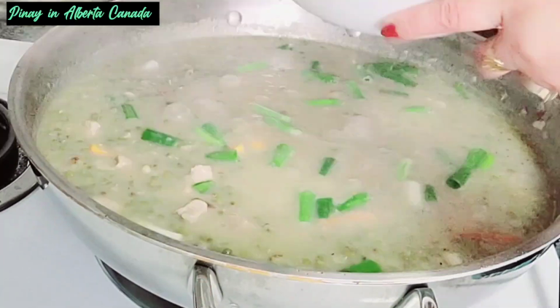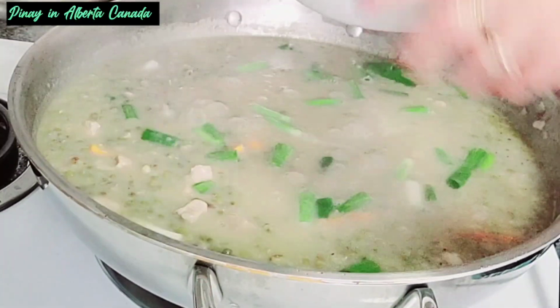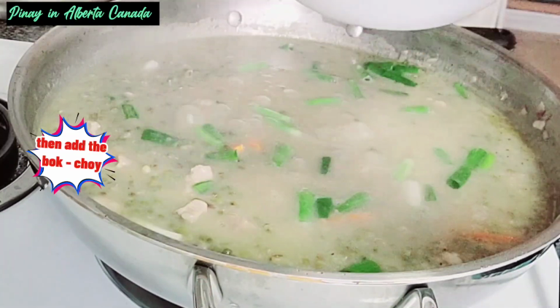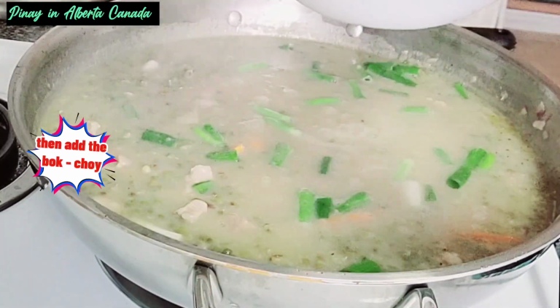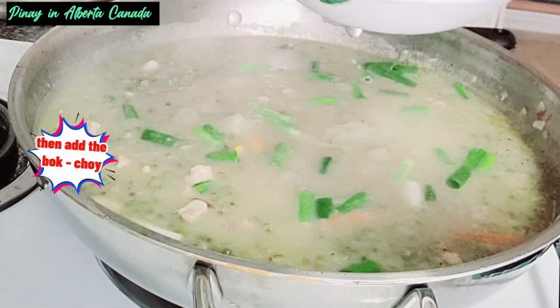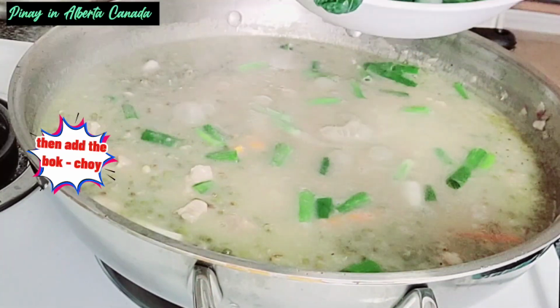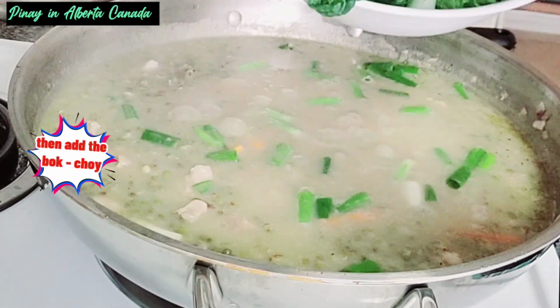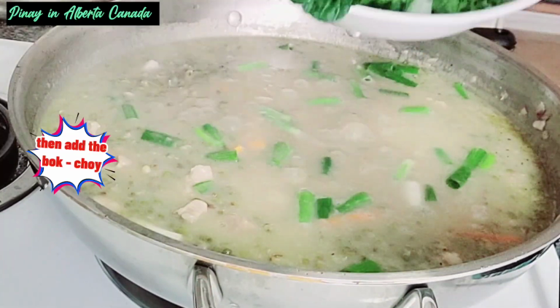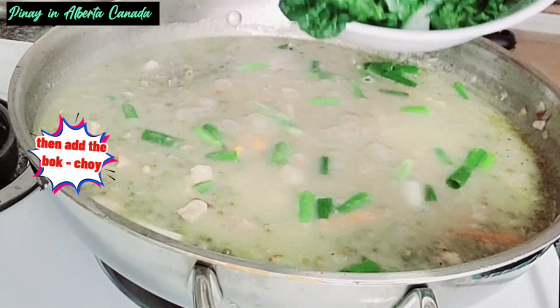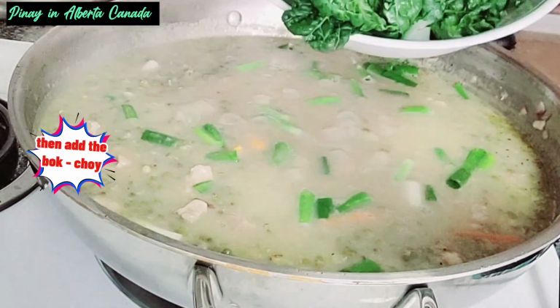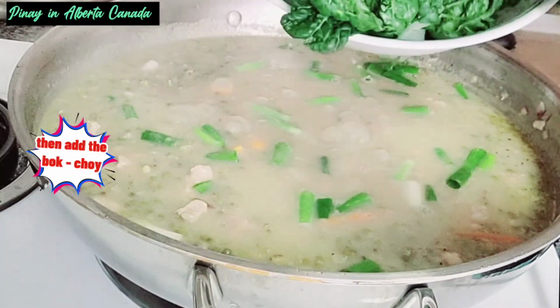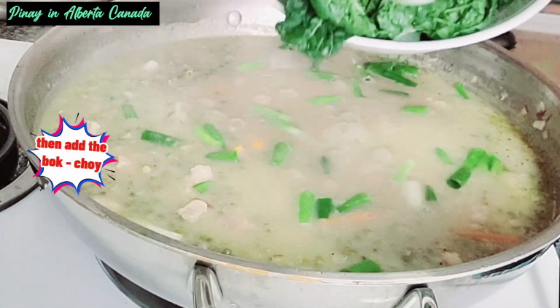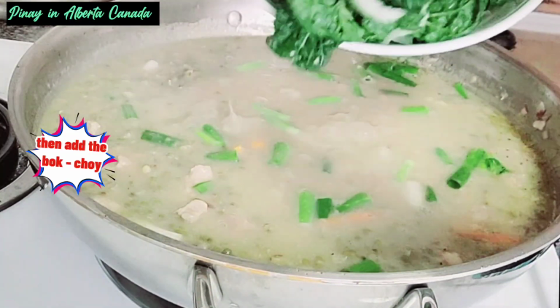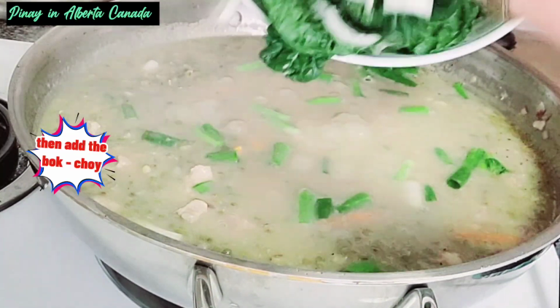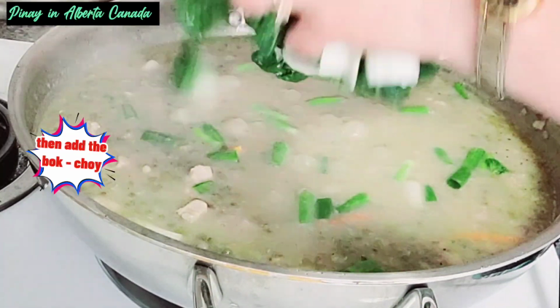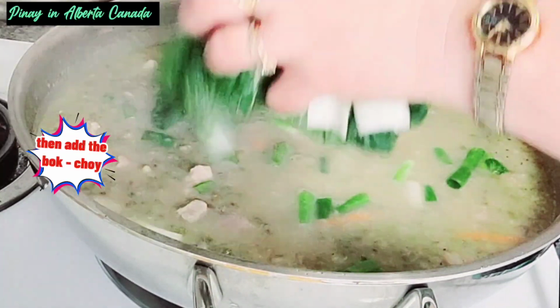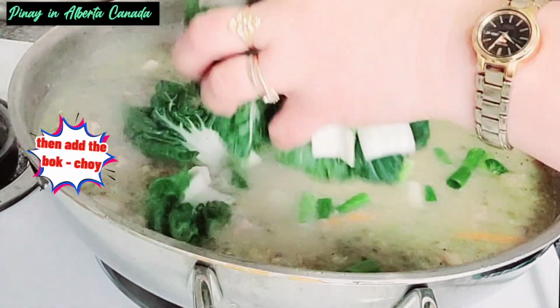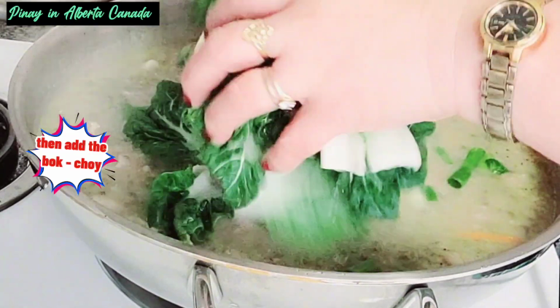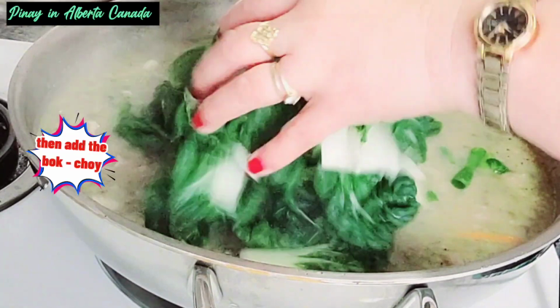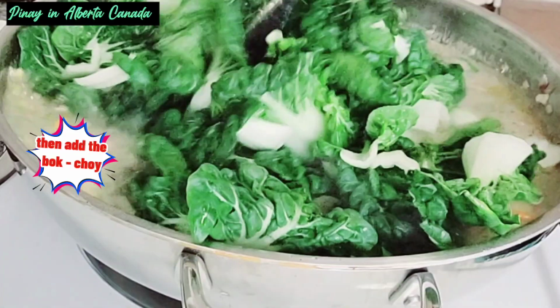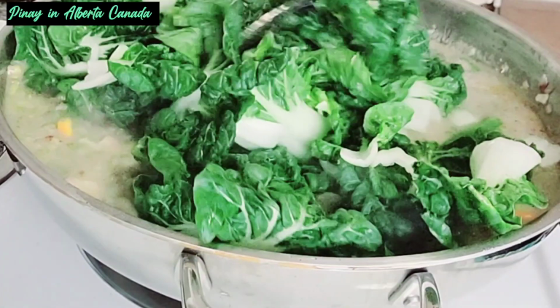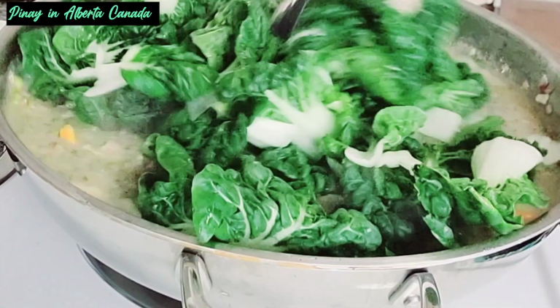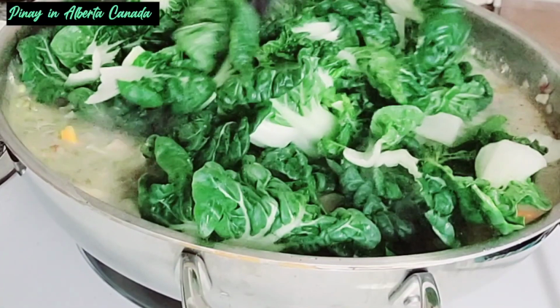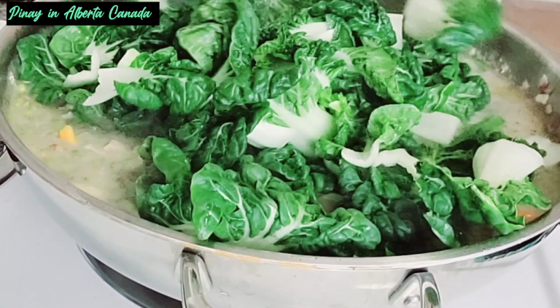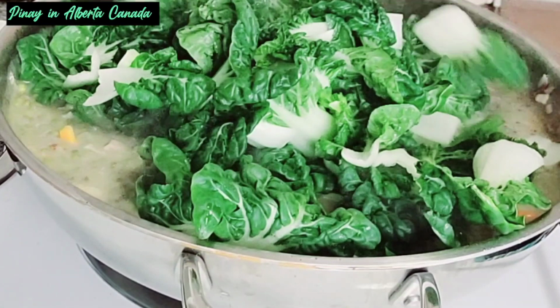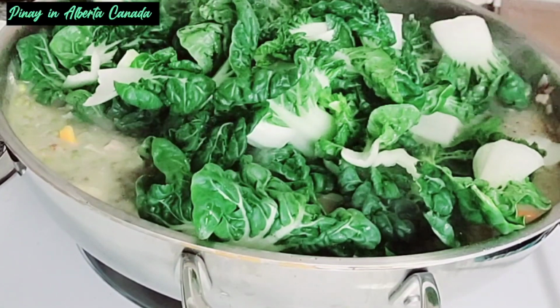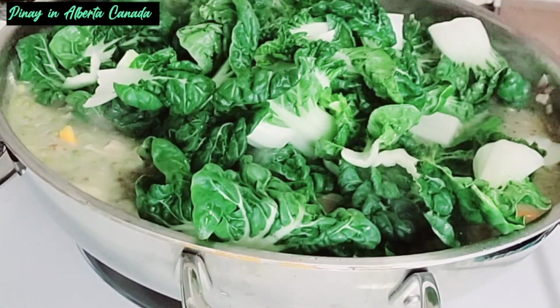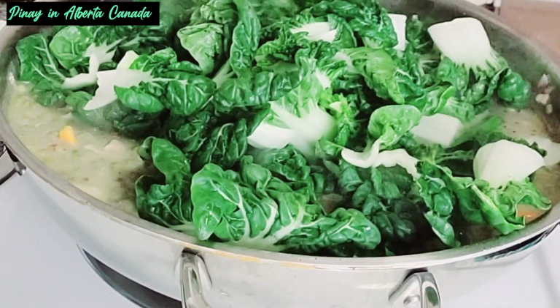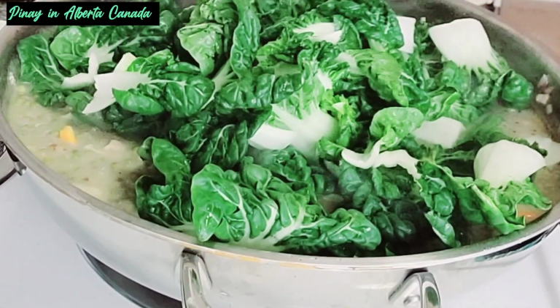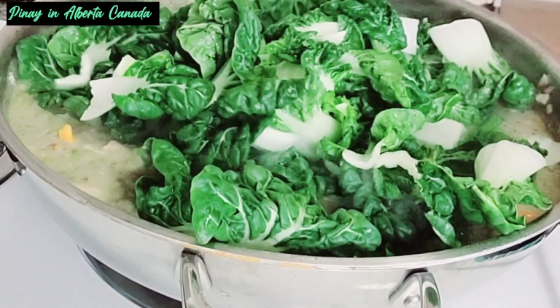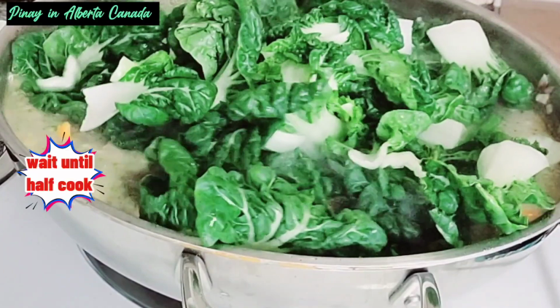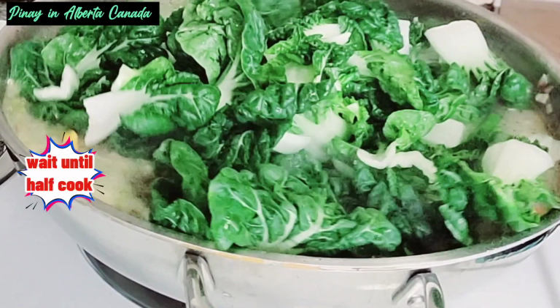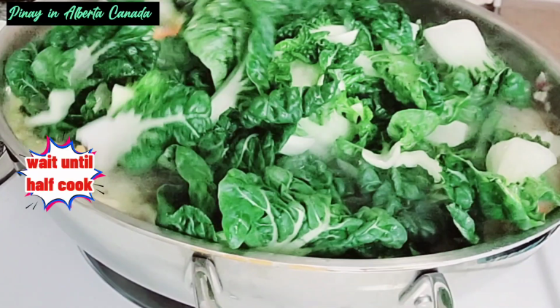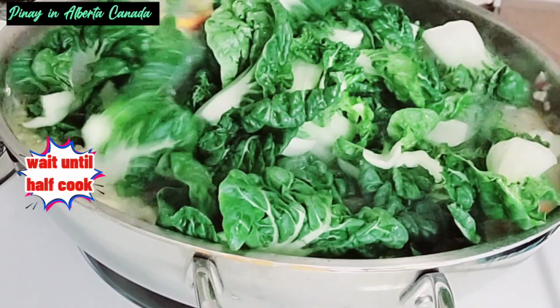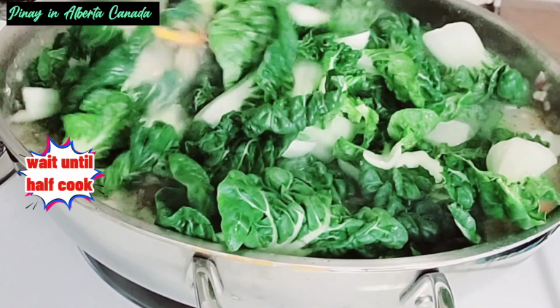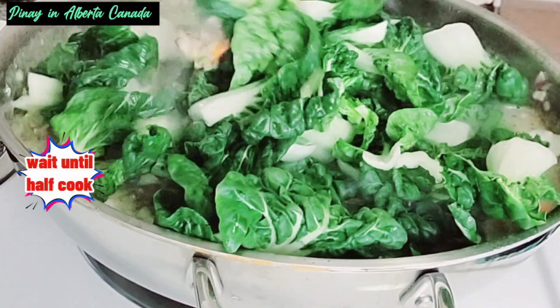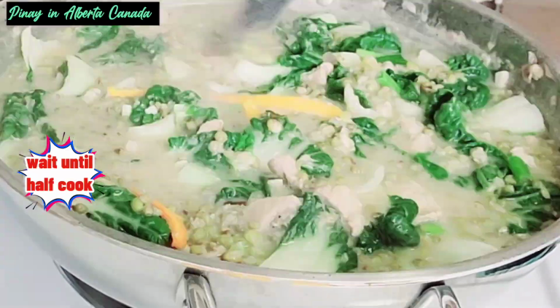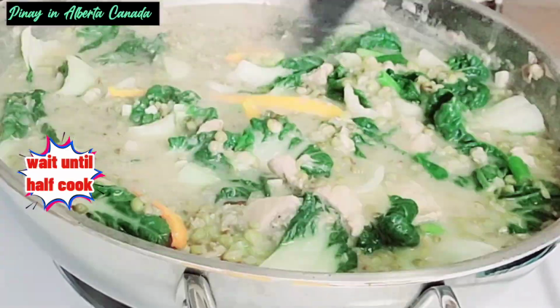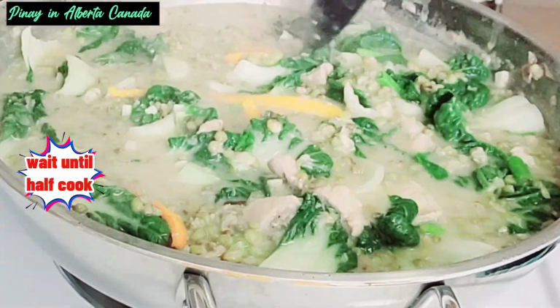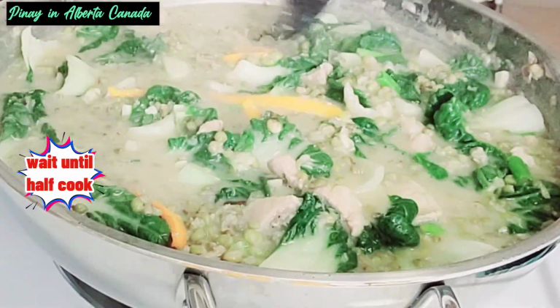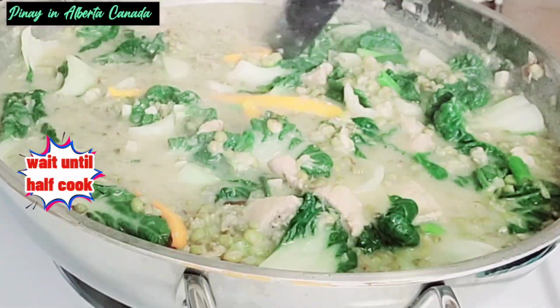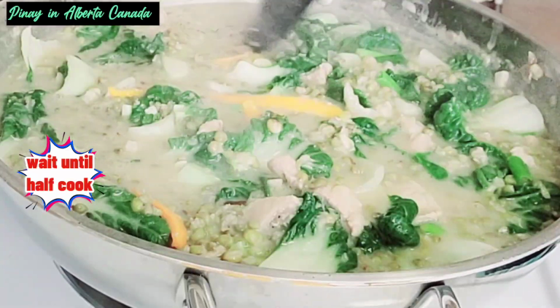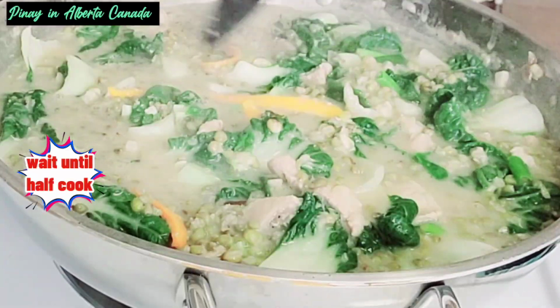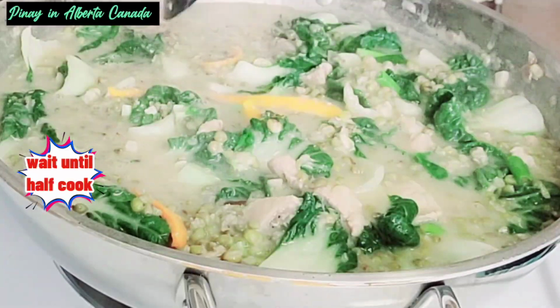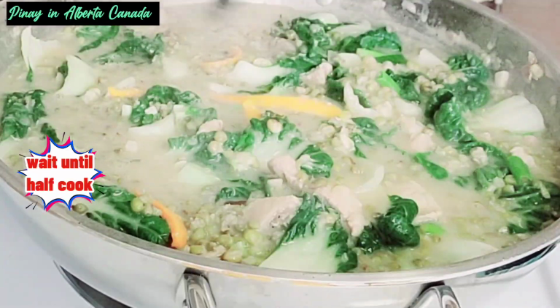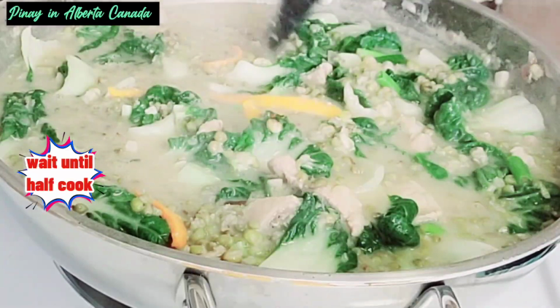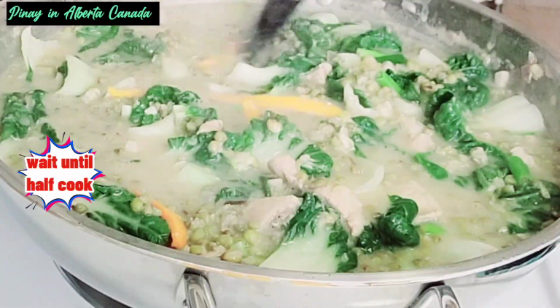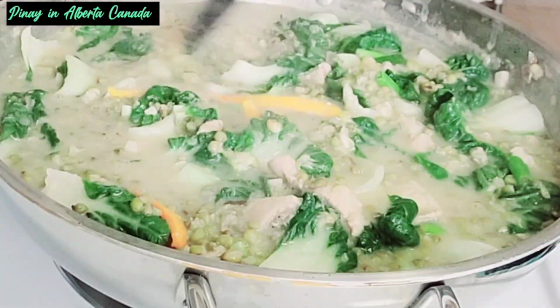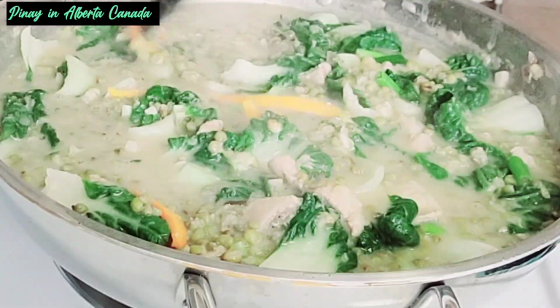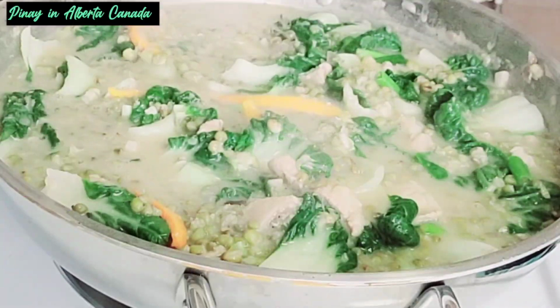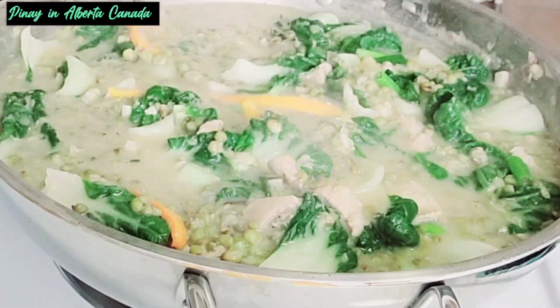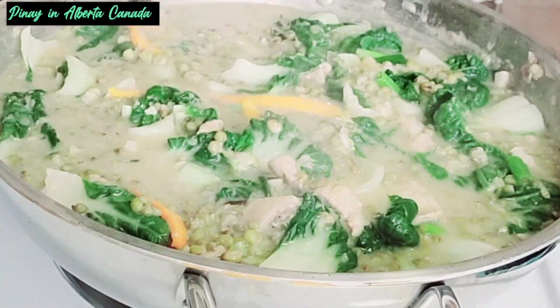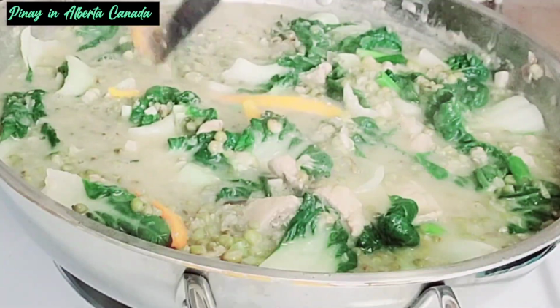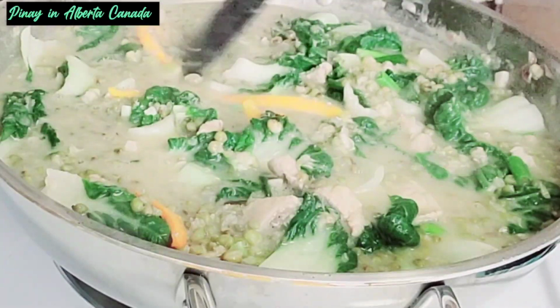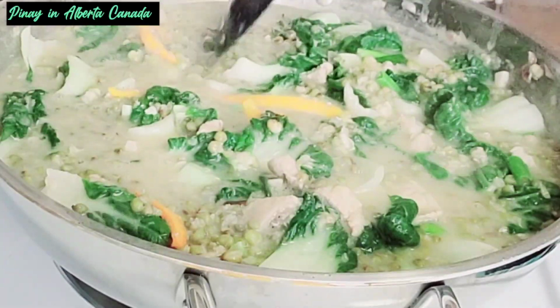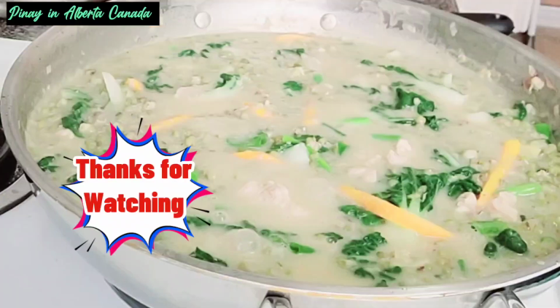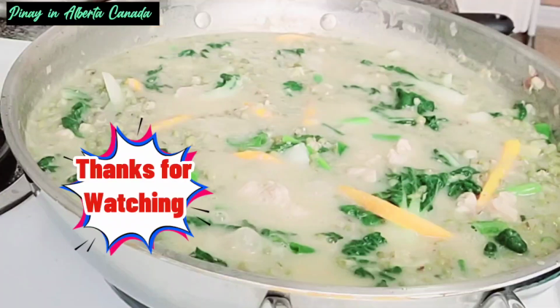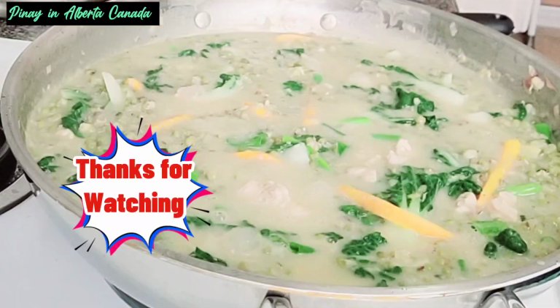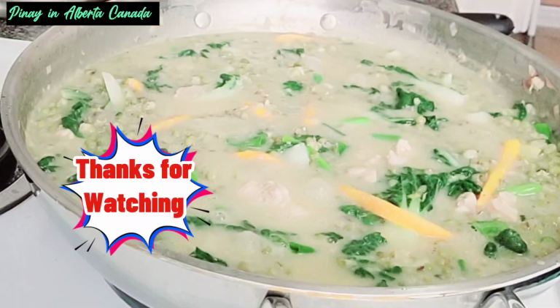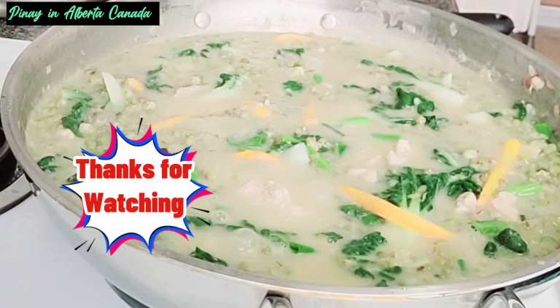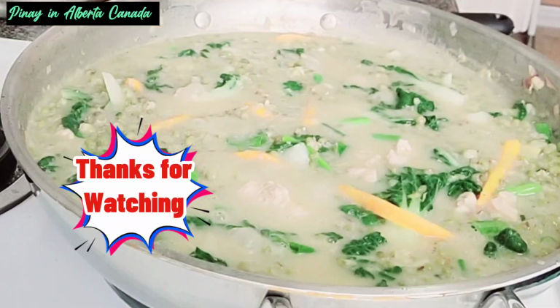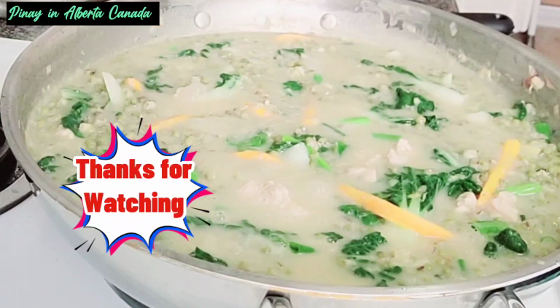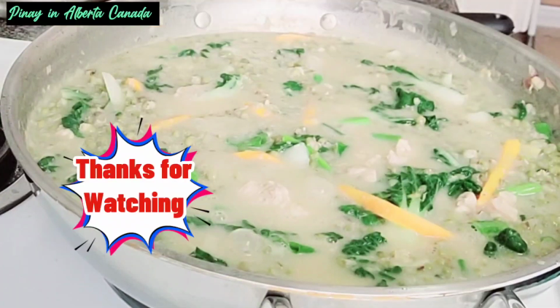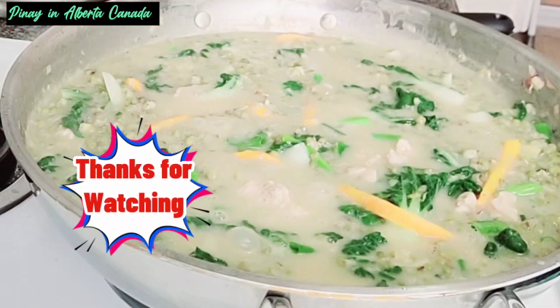Then add the bok choy. Wait until half cooked. Thanks for watching.